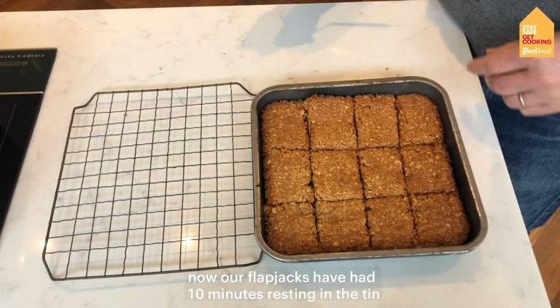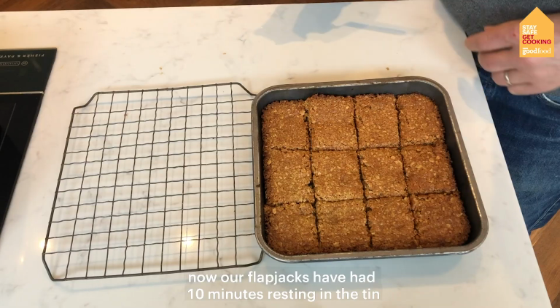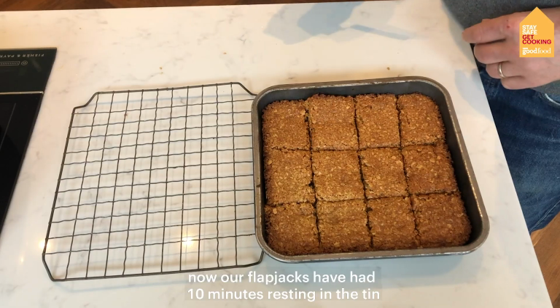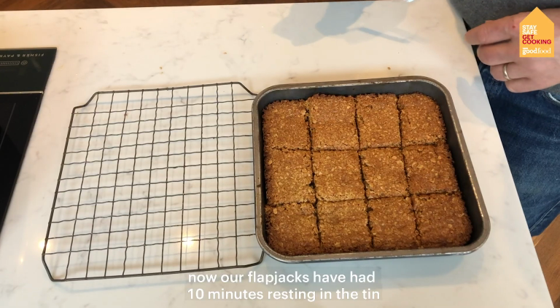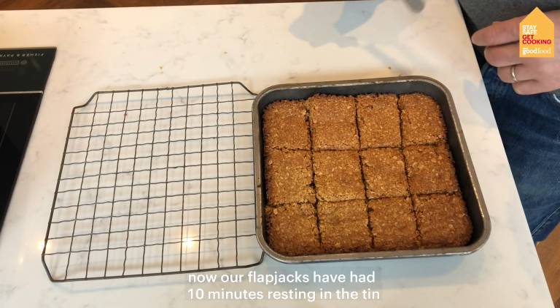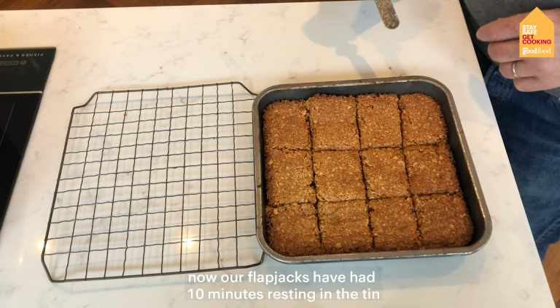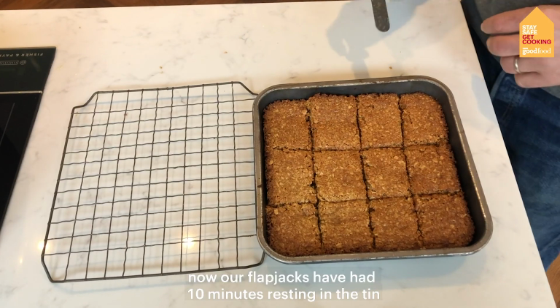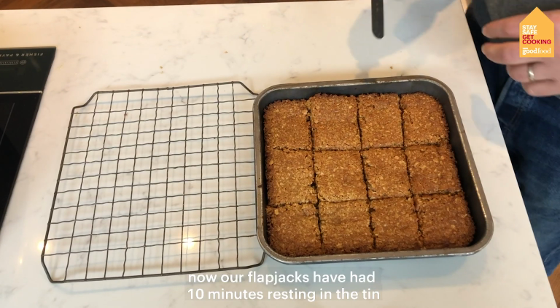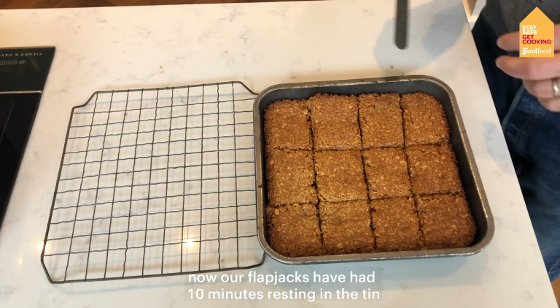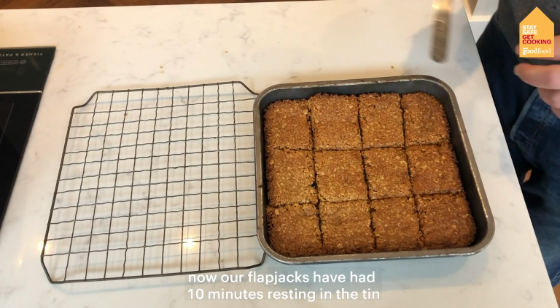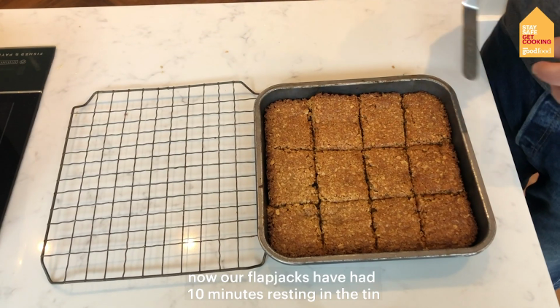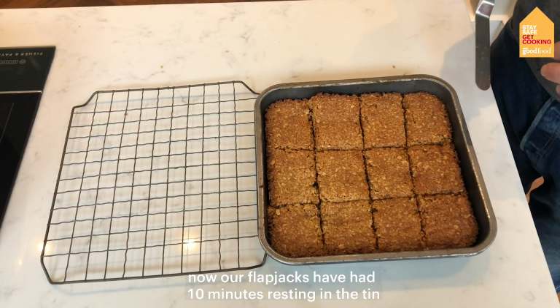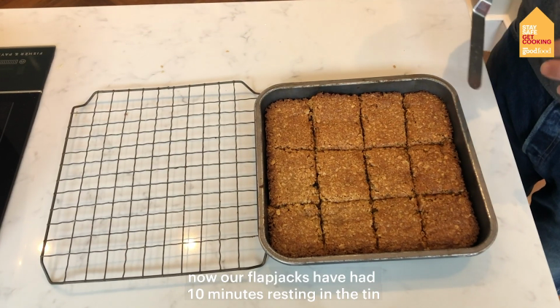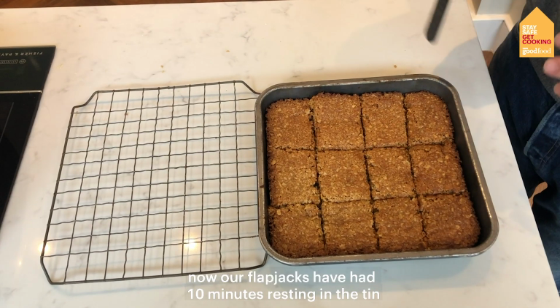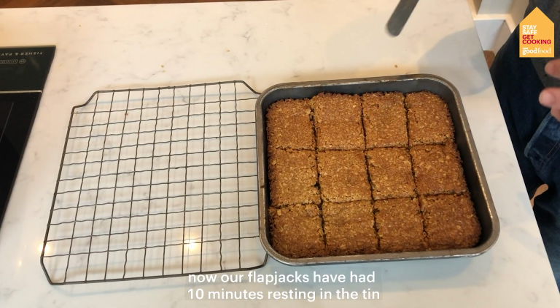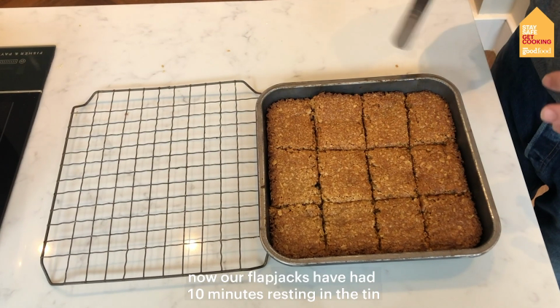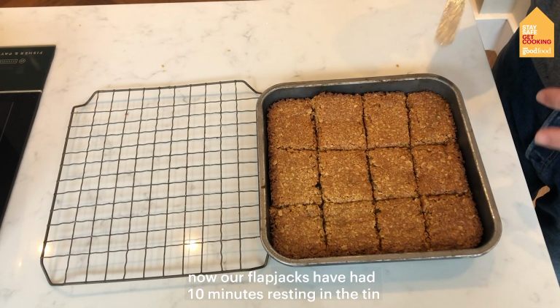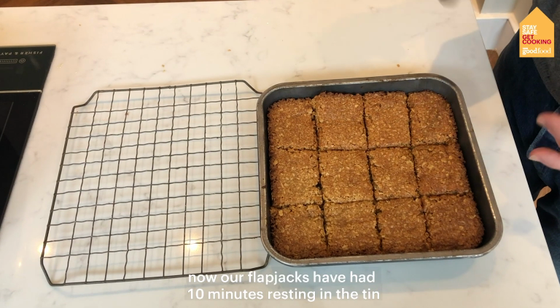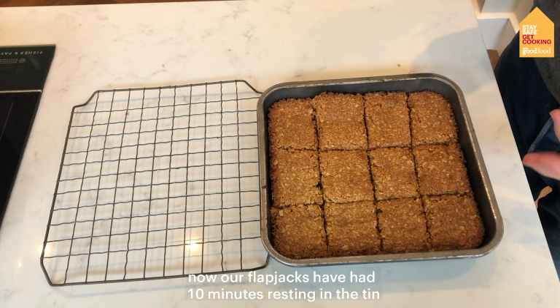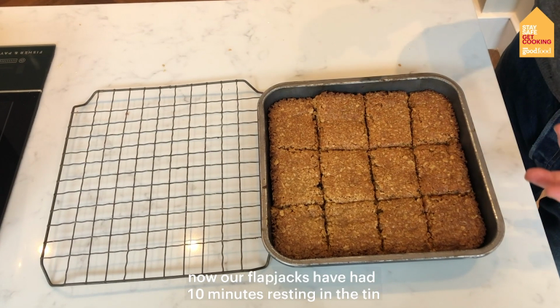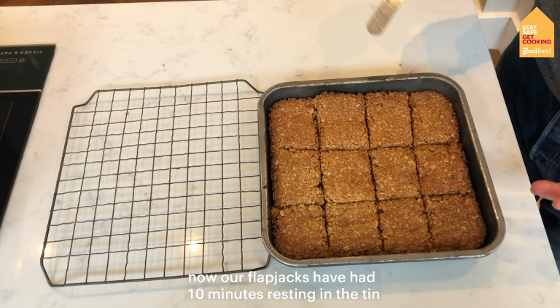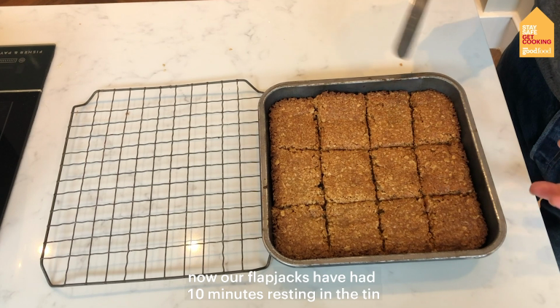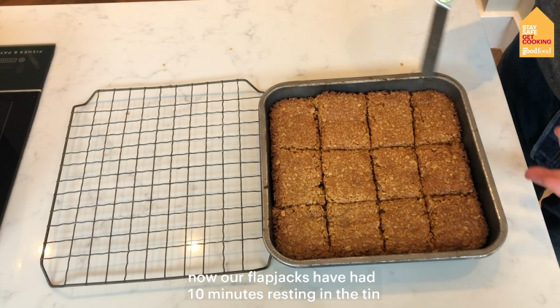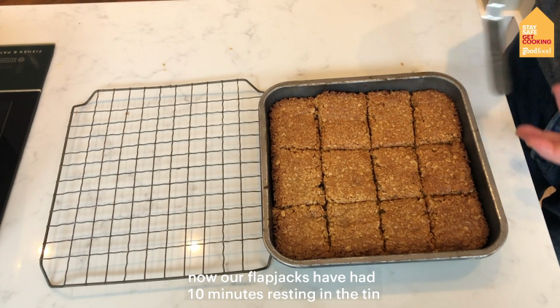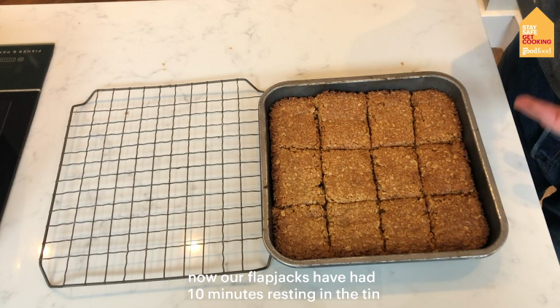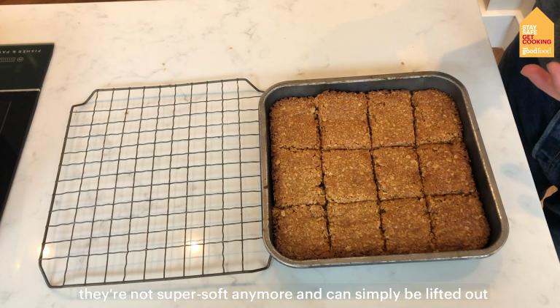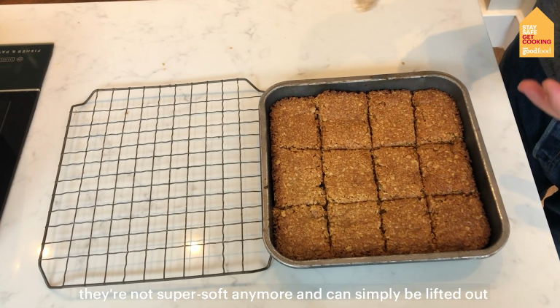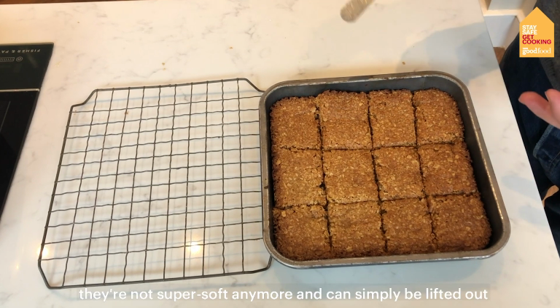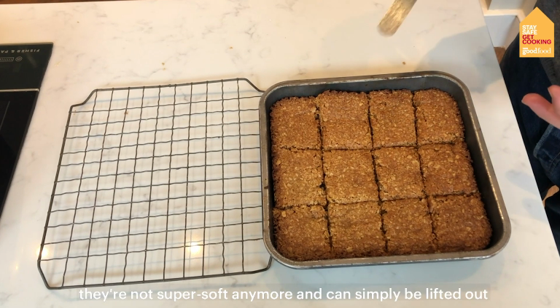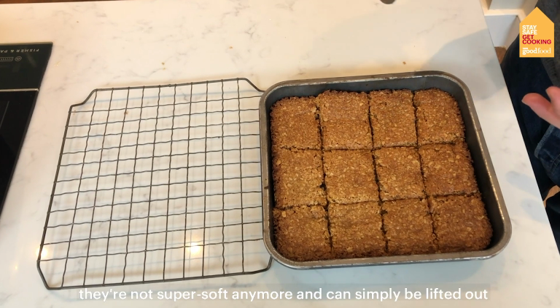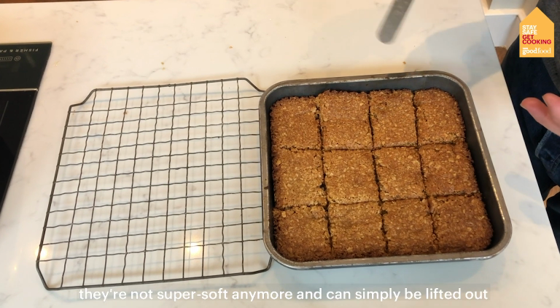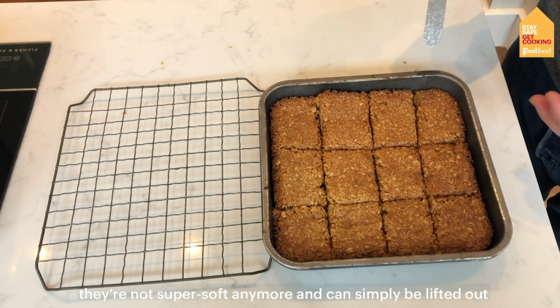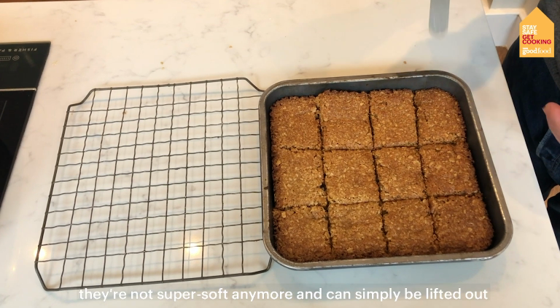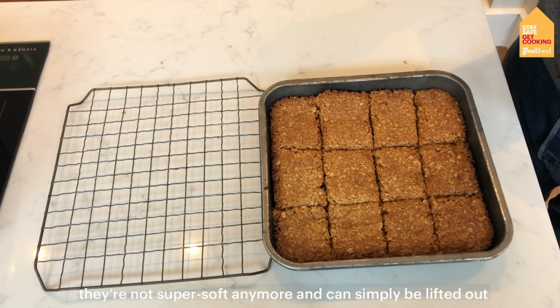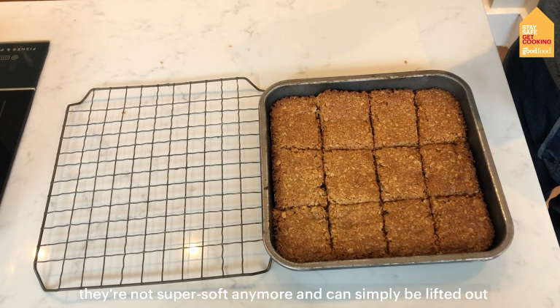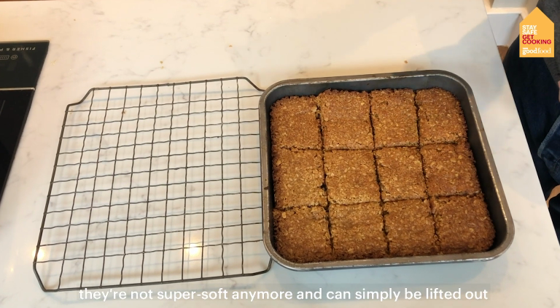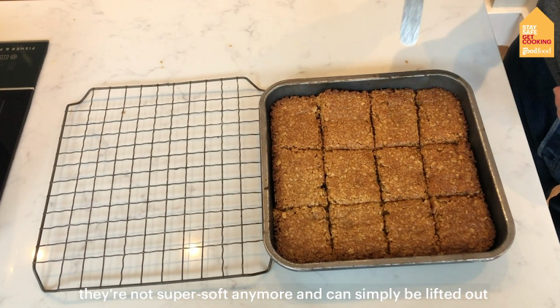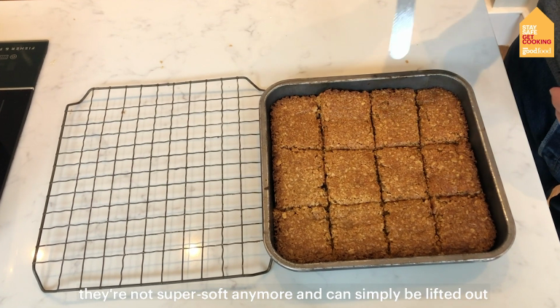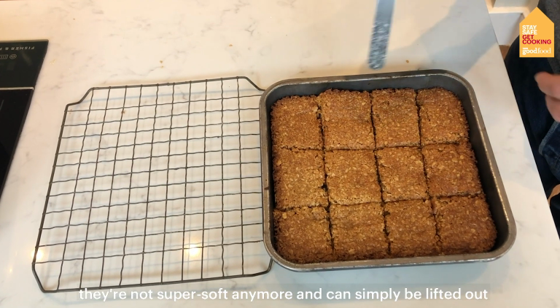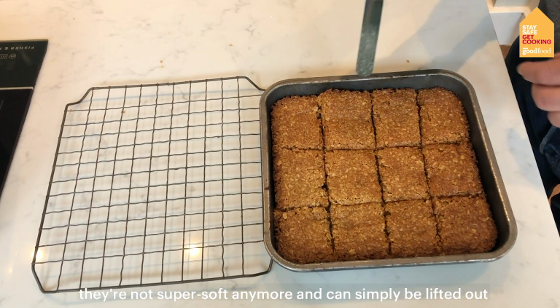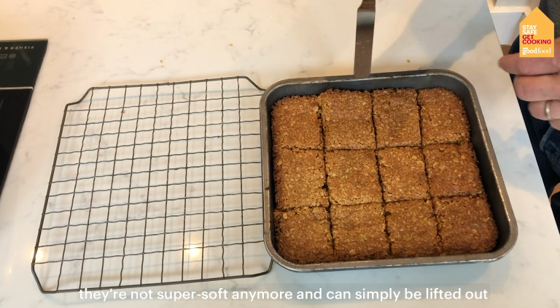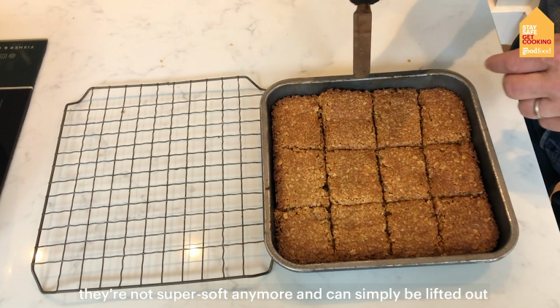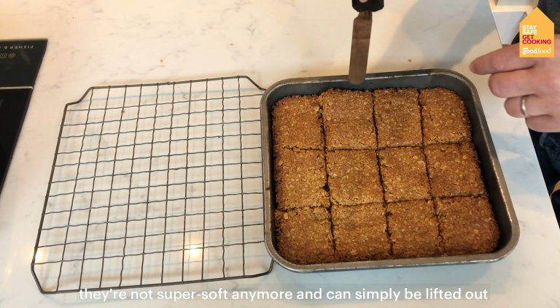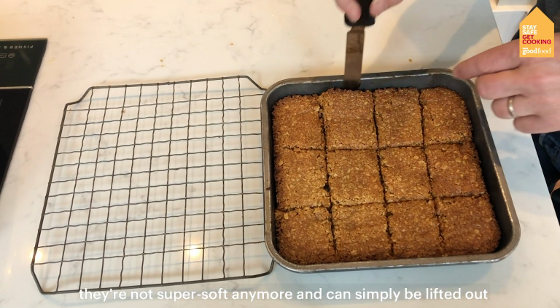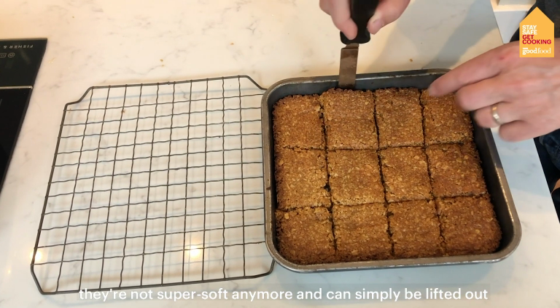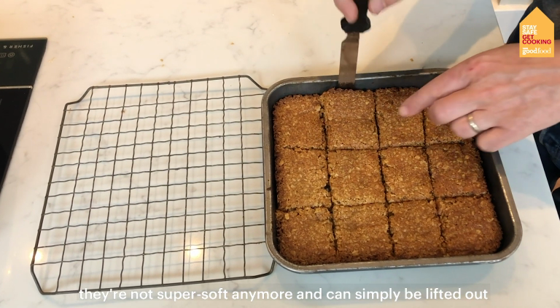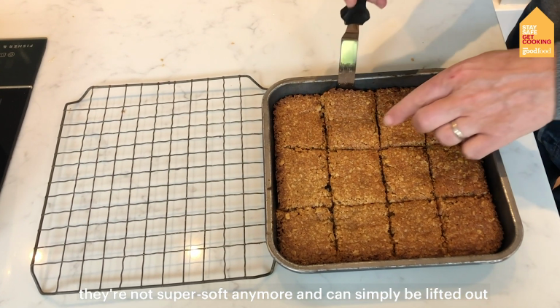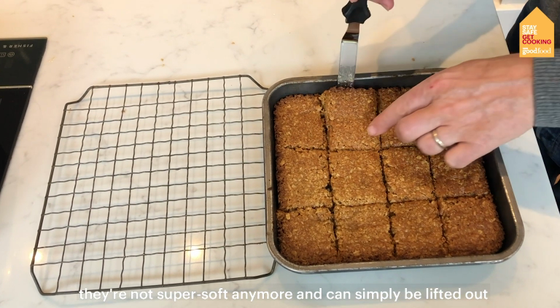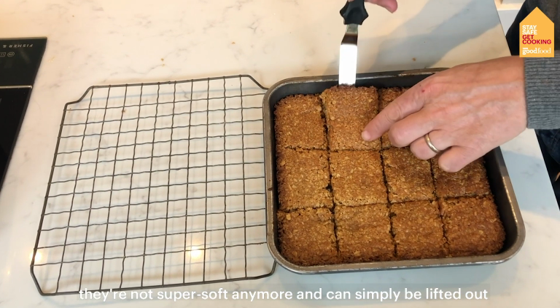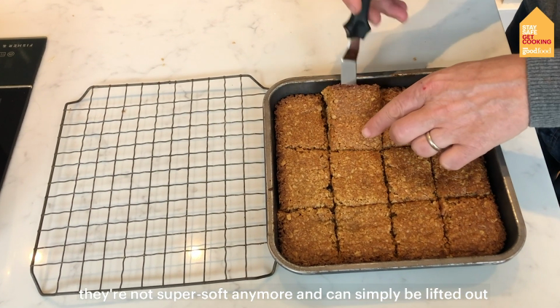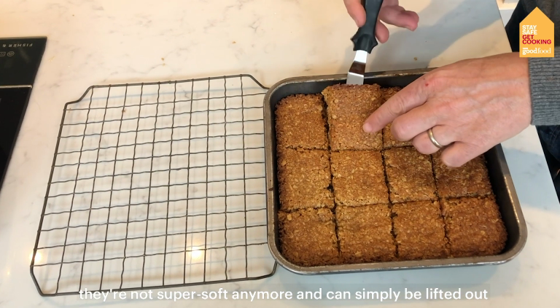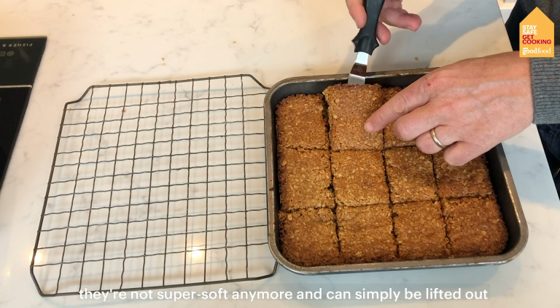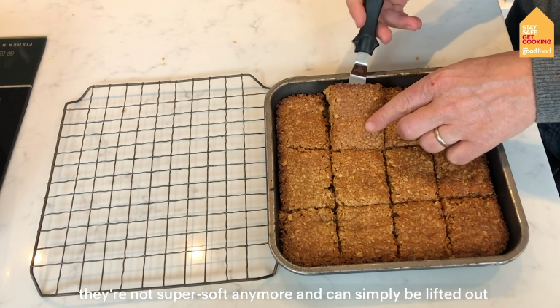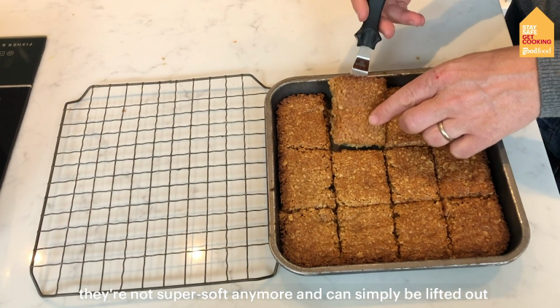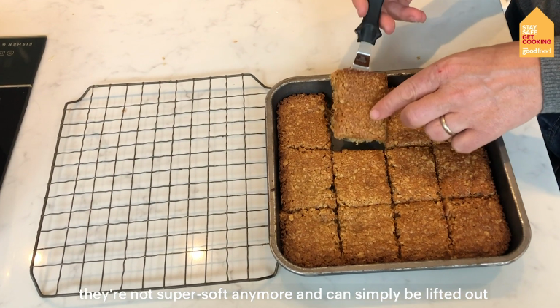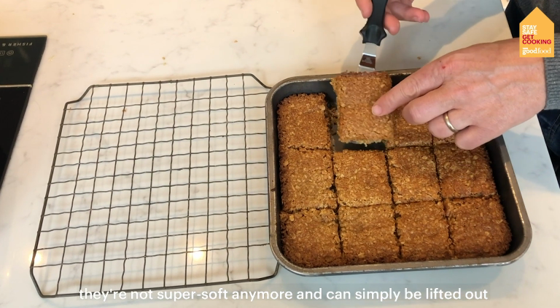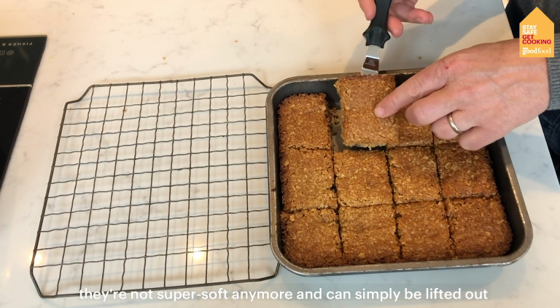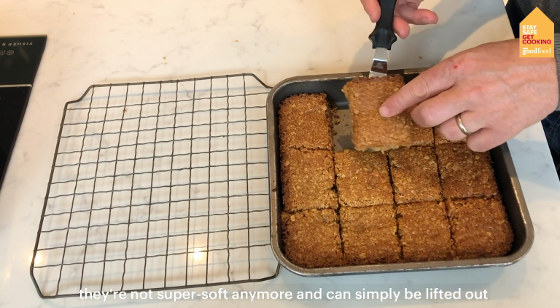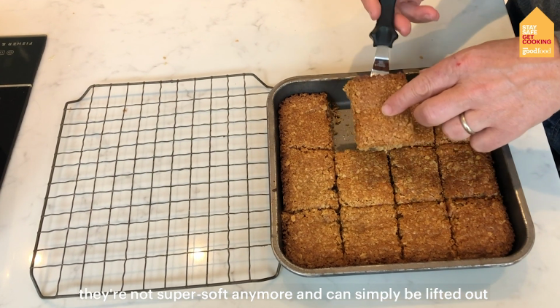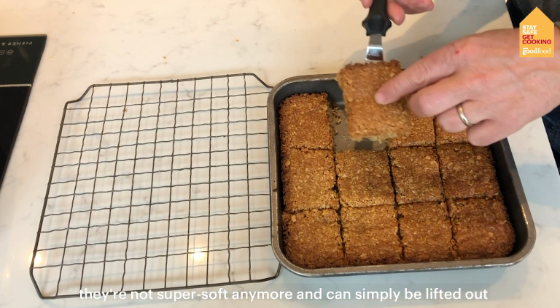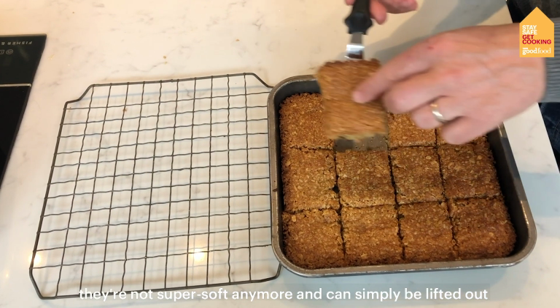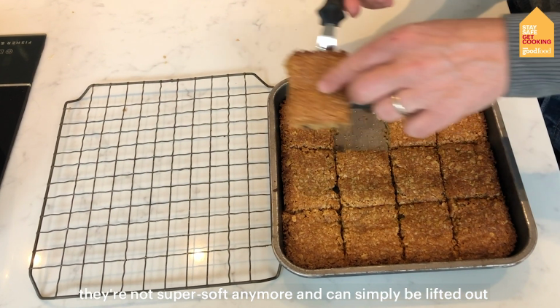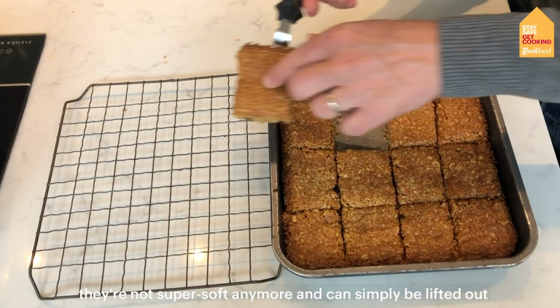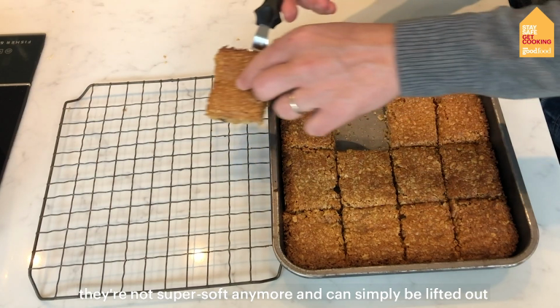Now our flapjacks have had 10 minutes resting in the tin, they're not super soft anymore and they can just simply be lifted out.